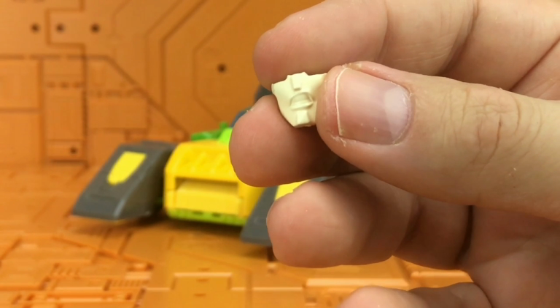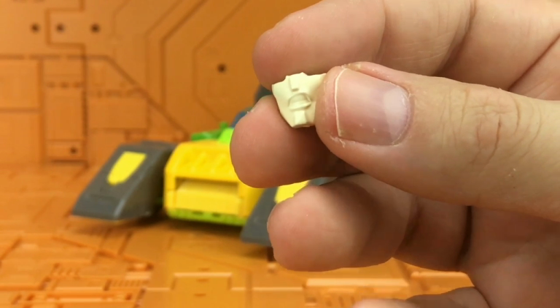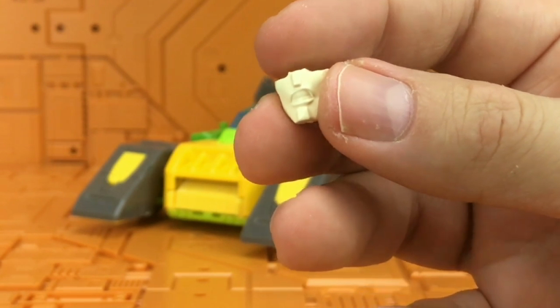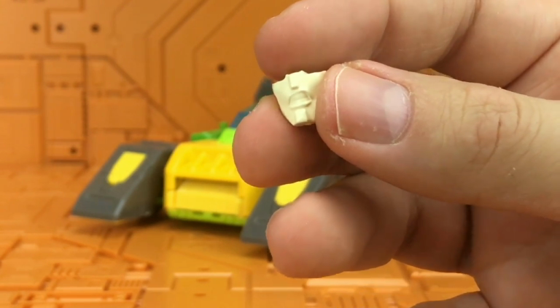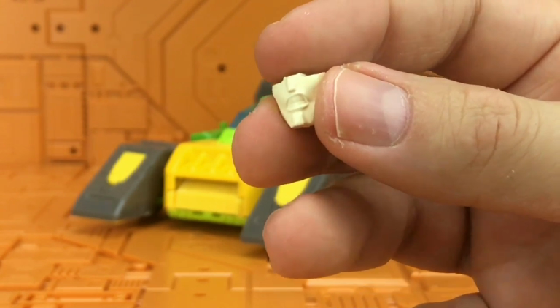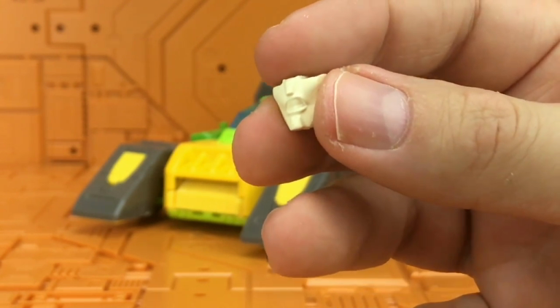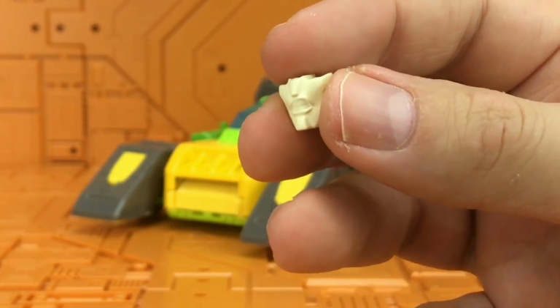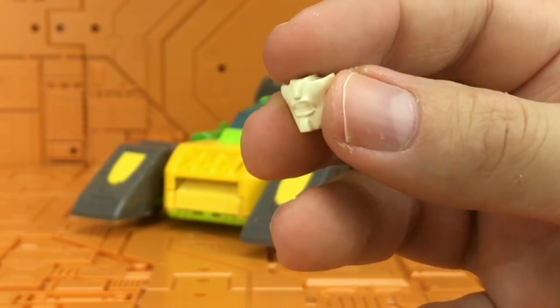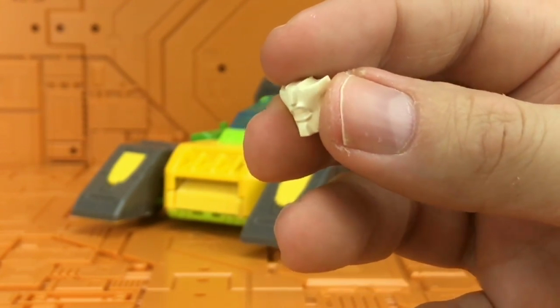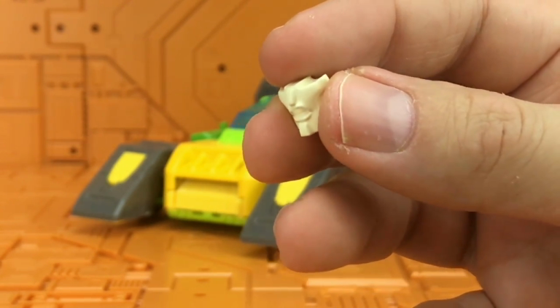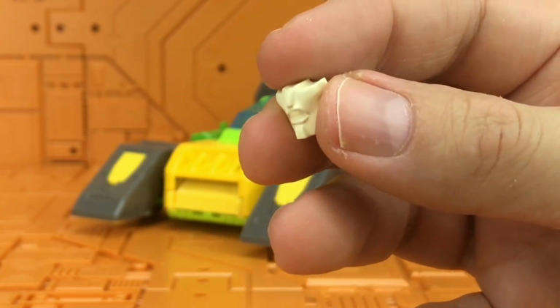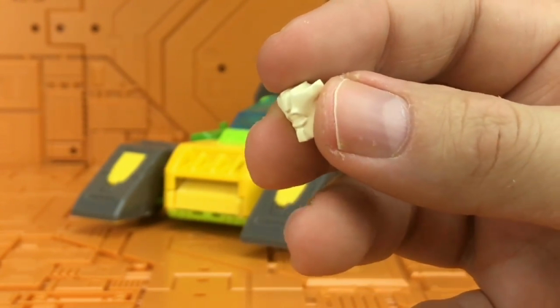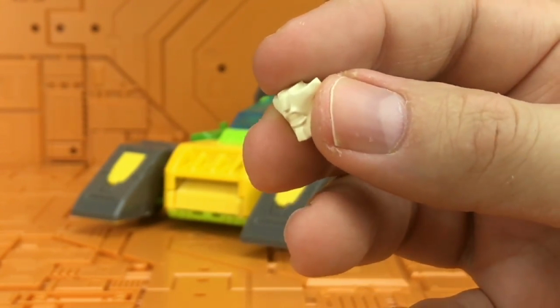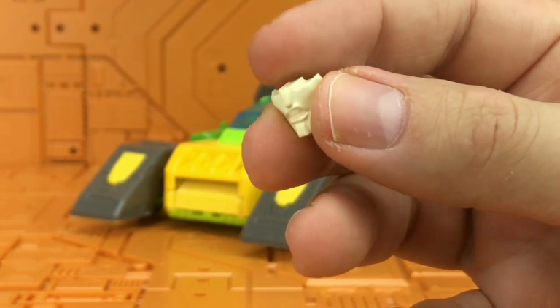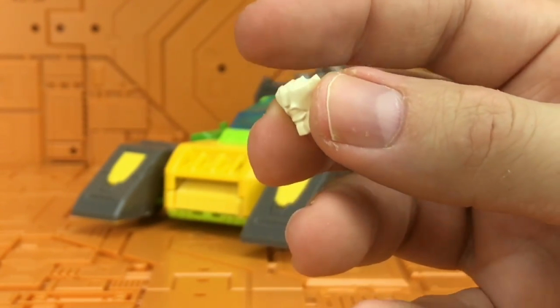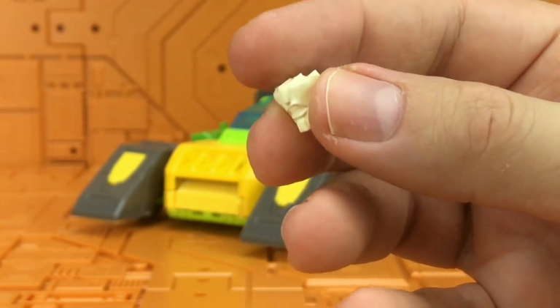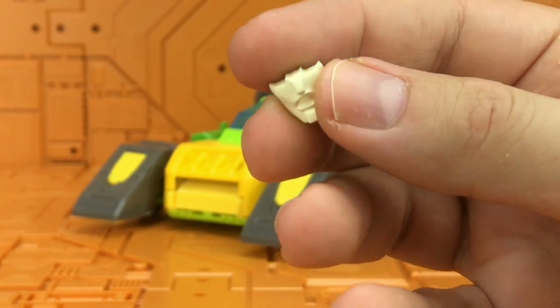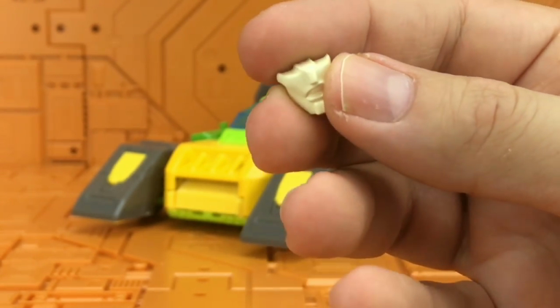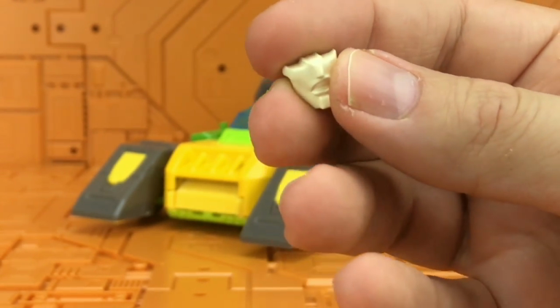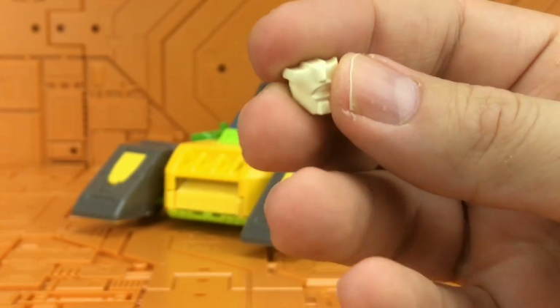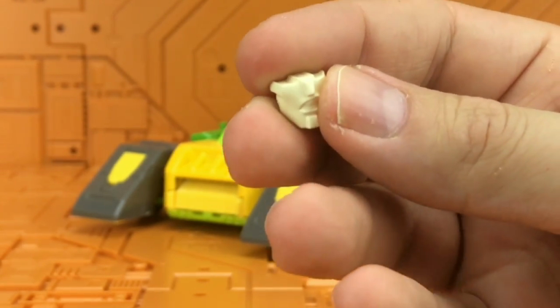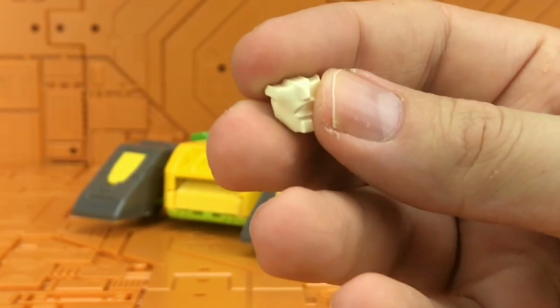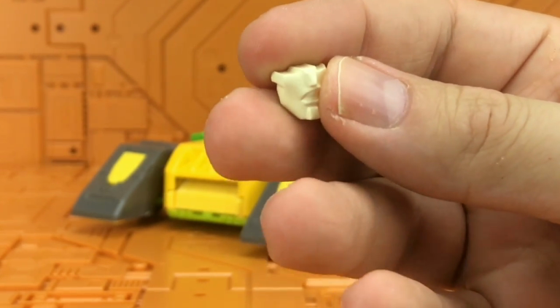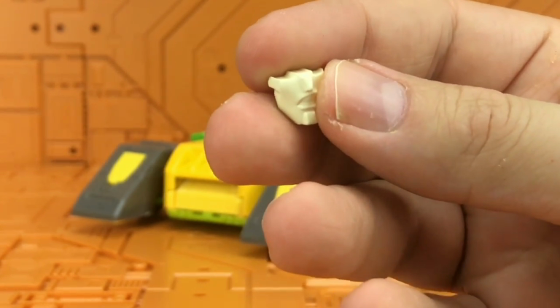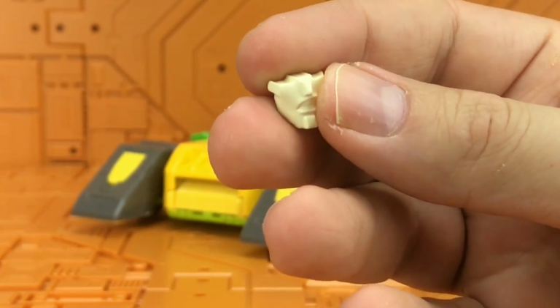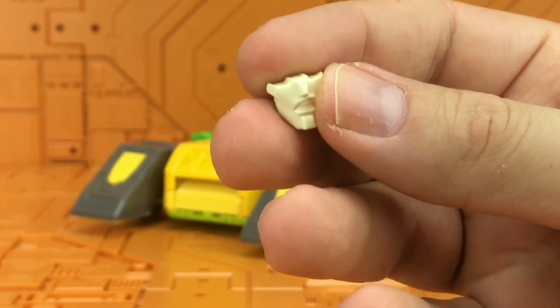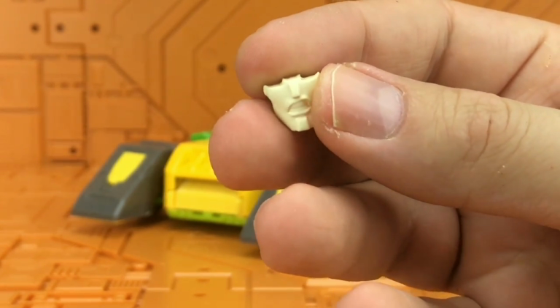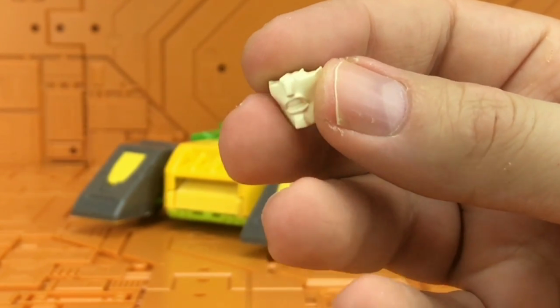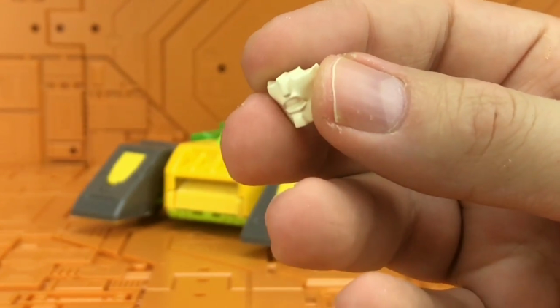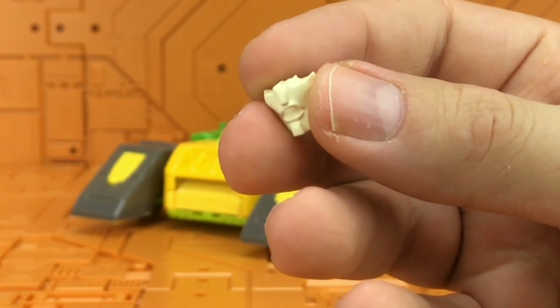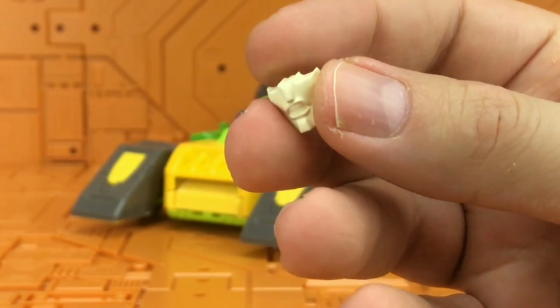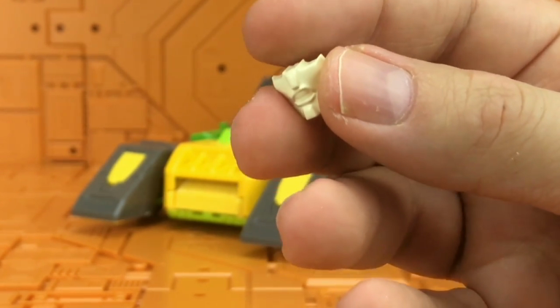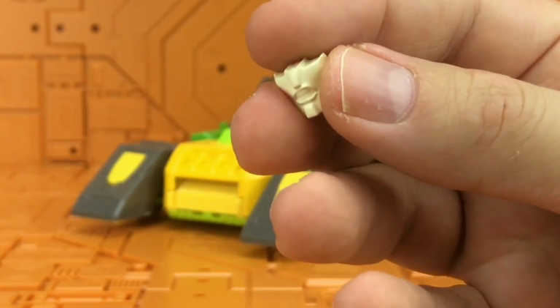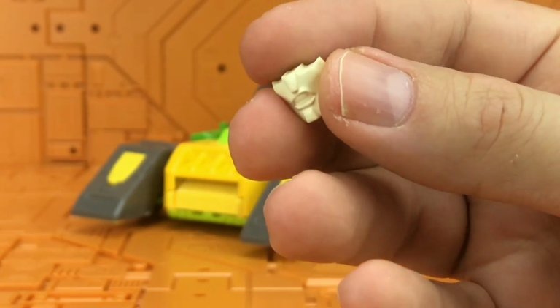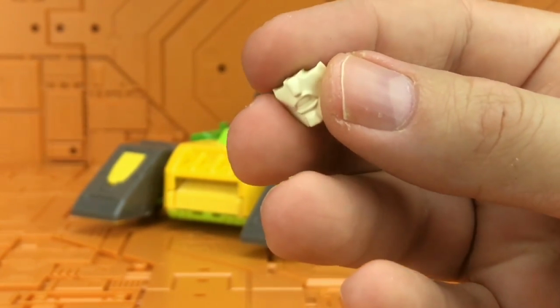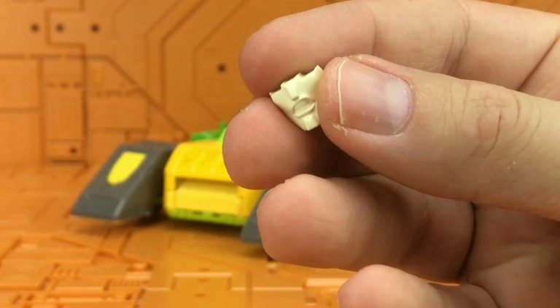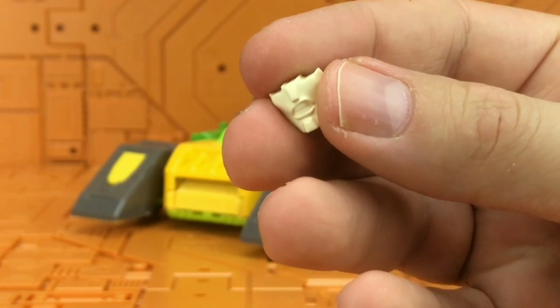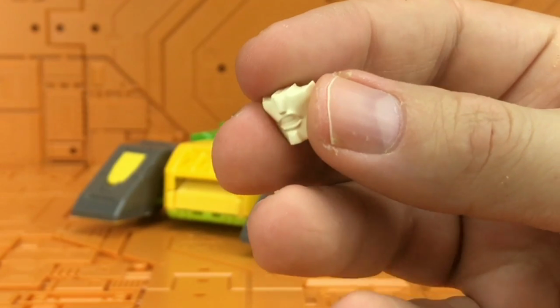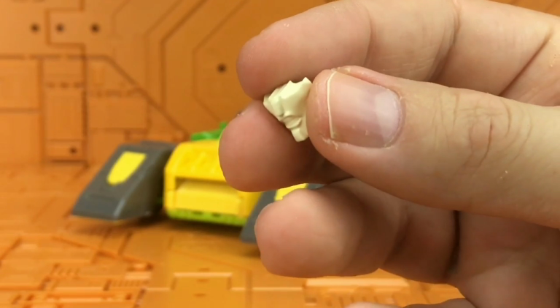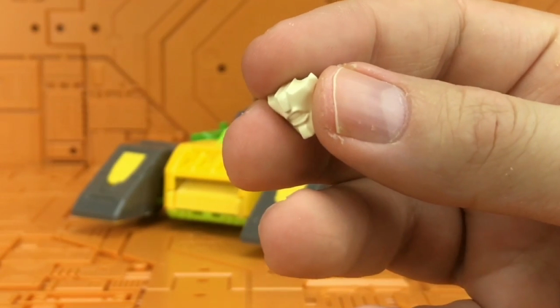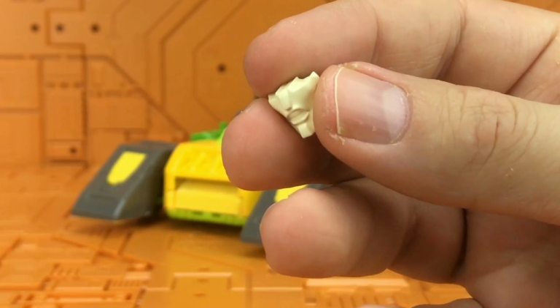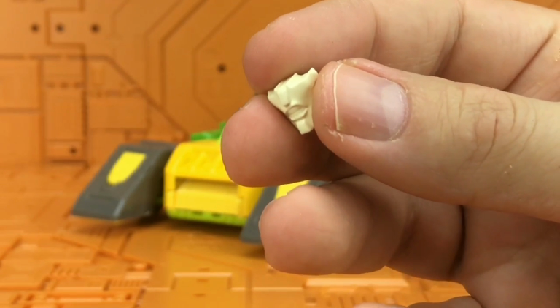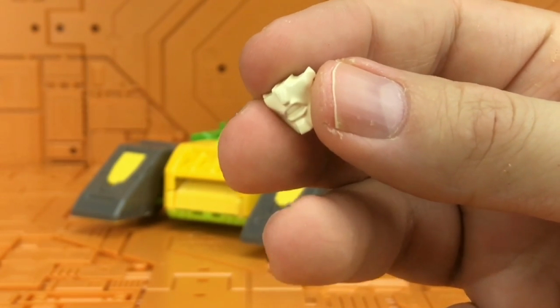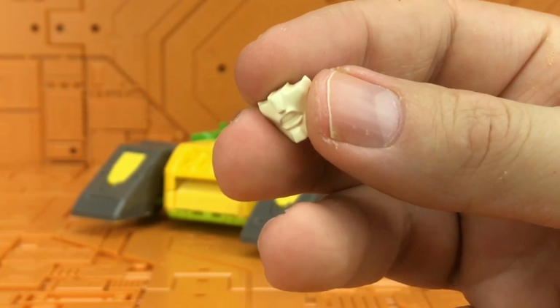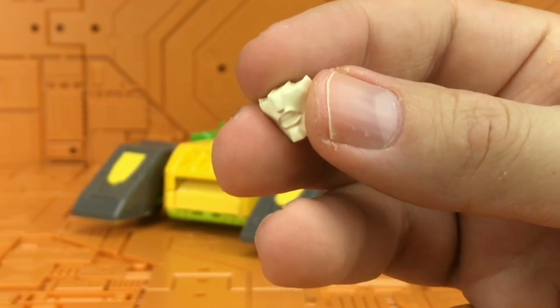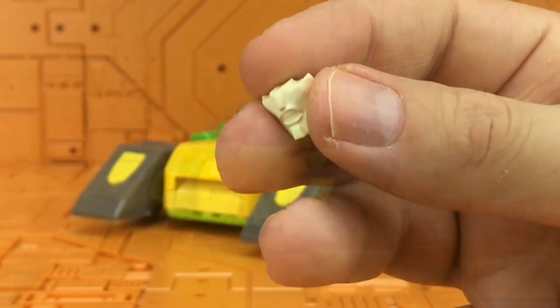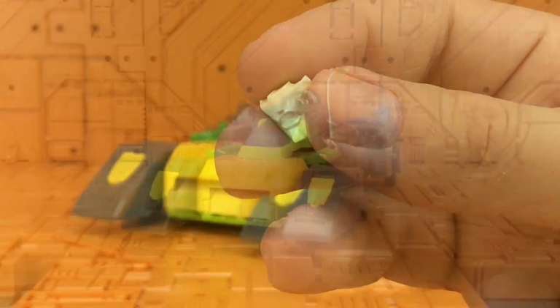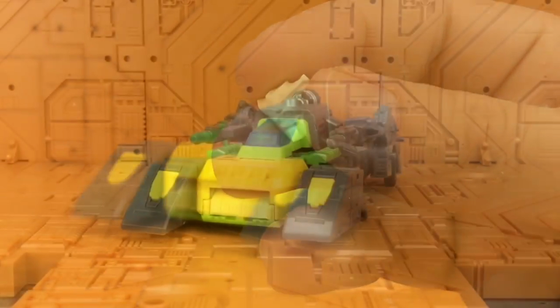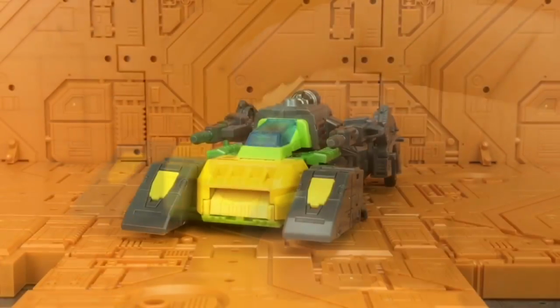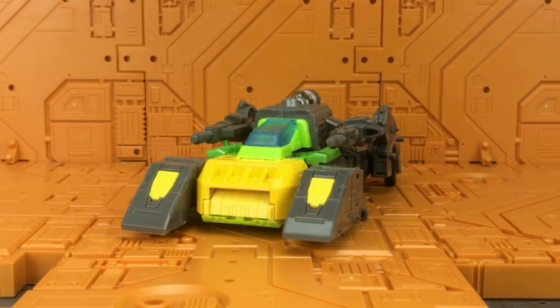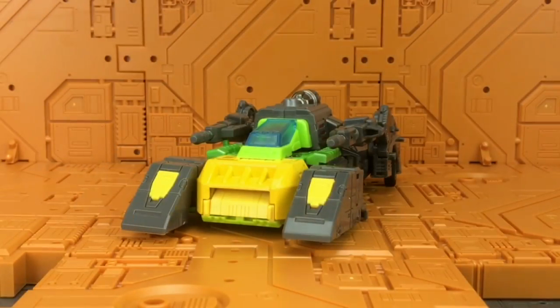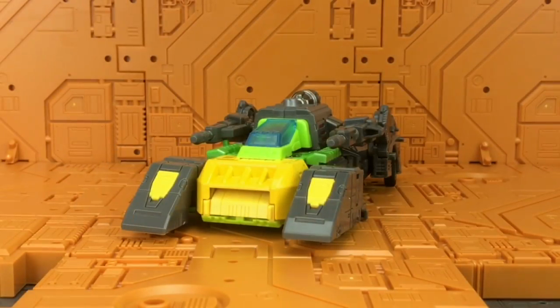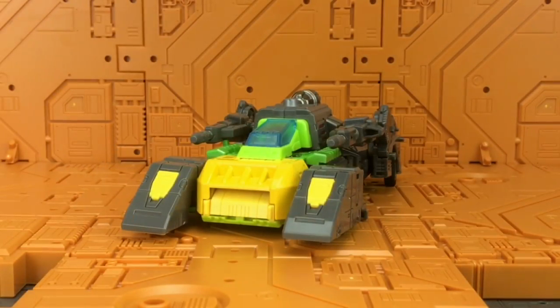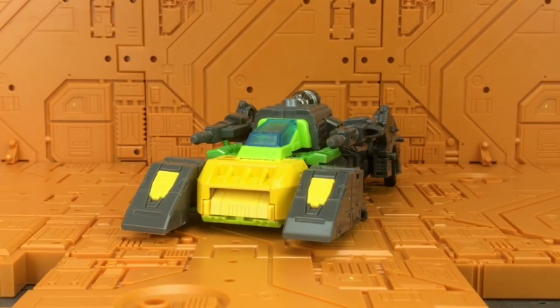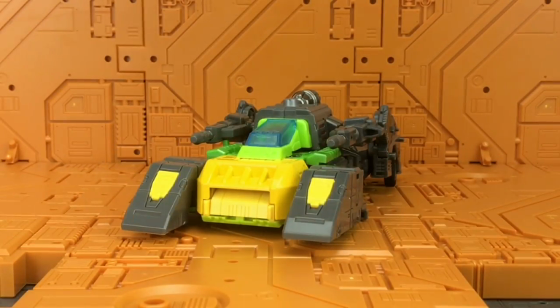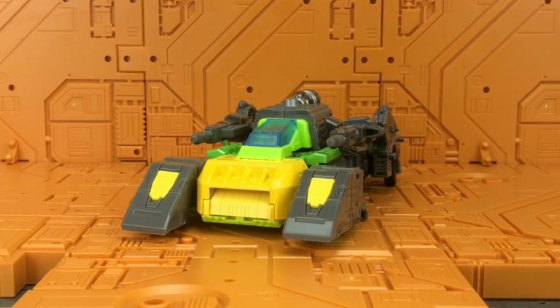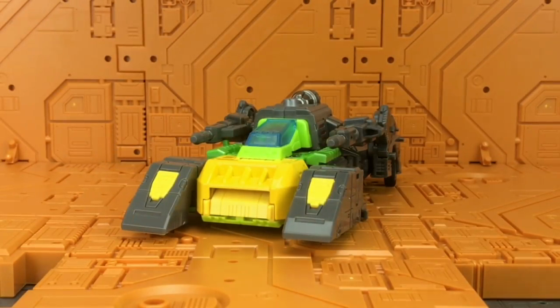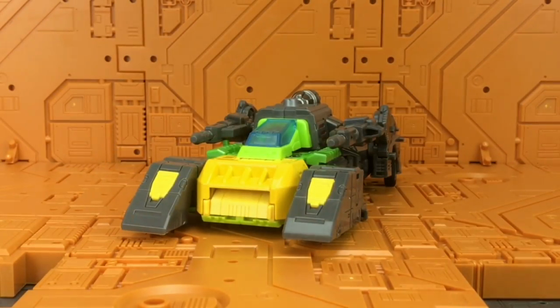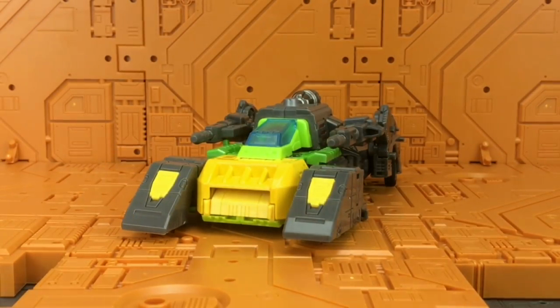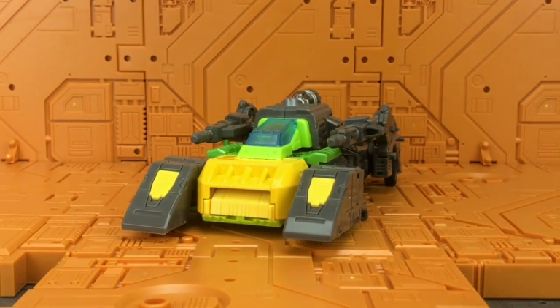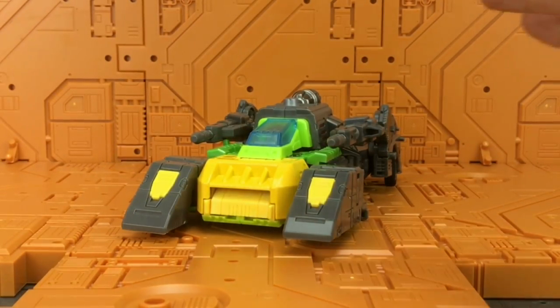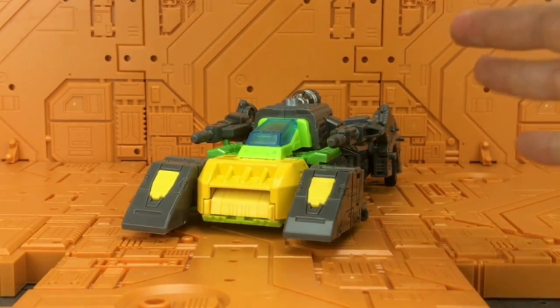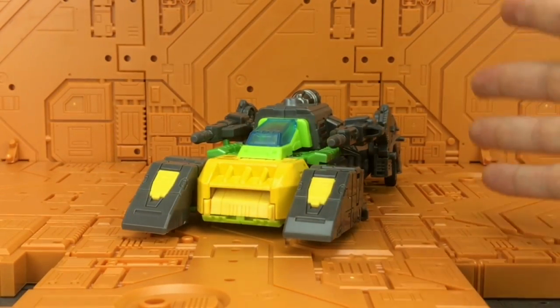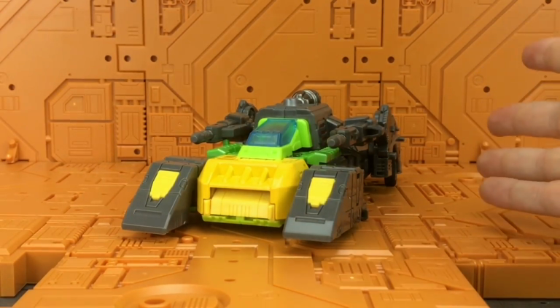We also get an alternate face with a kind of aggressive expression — it doesn't really scream Springer to me, but it's nice to have the options included.